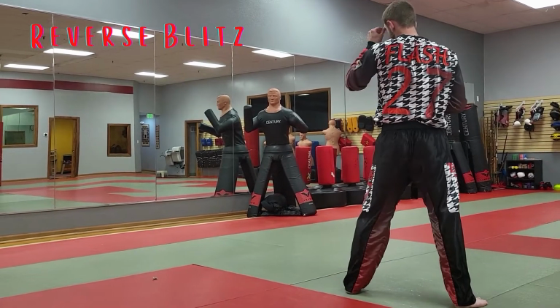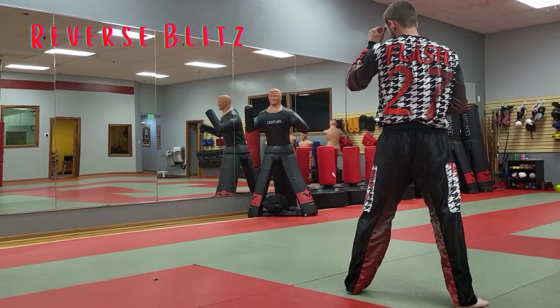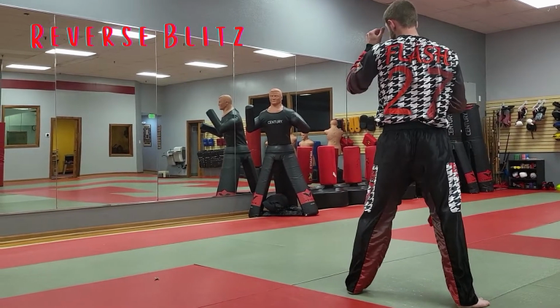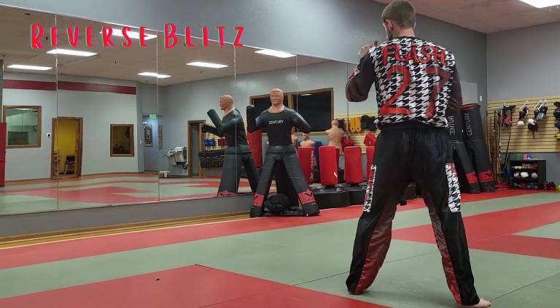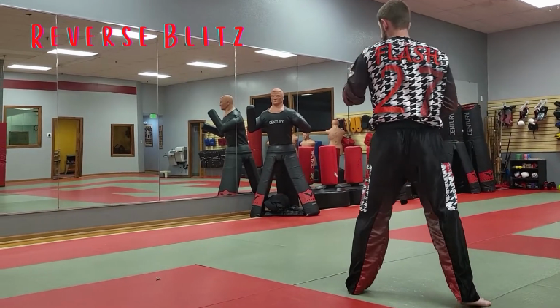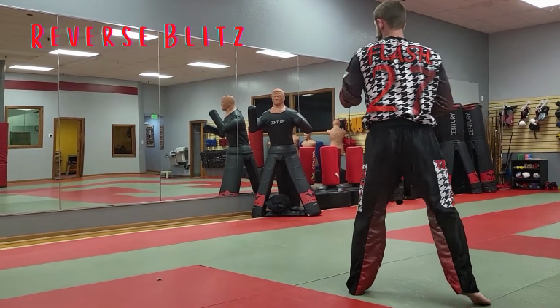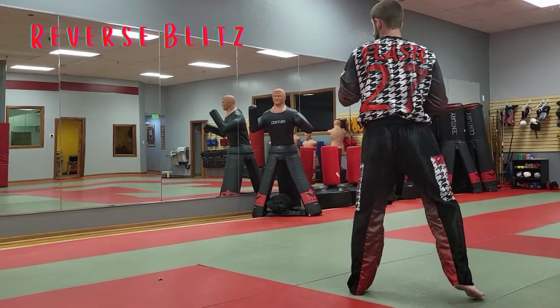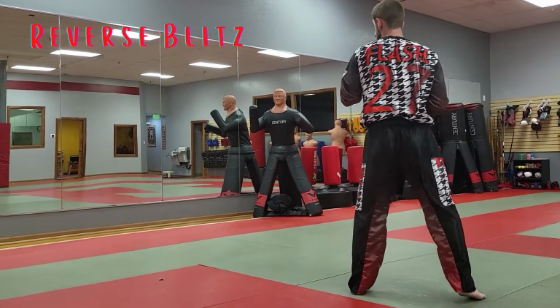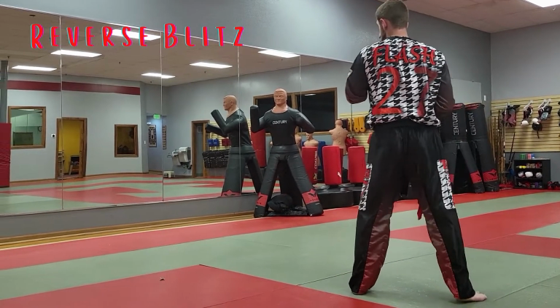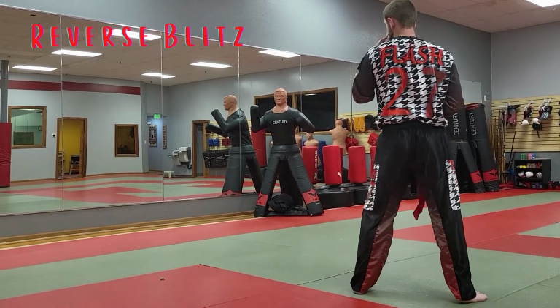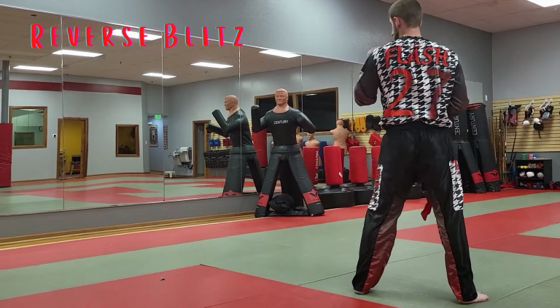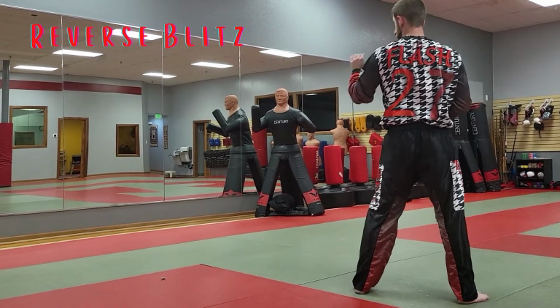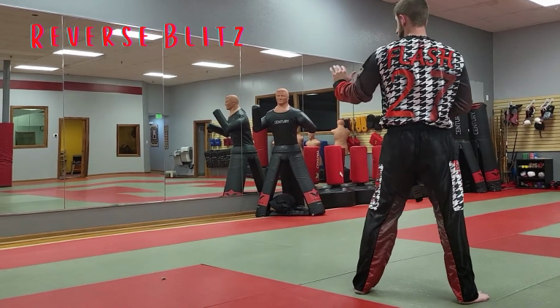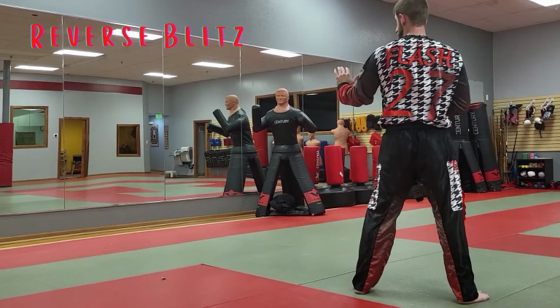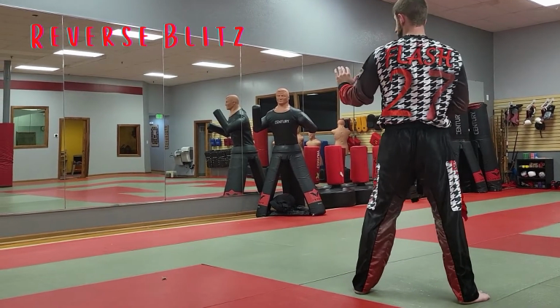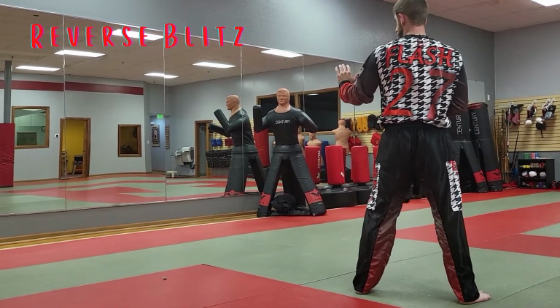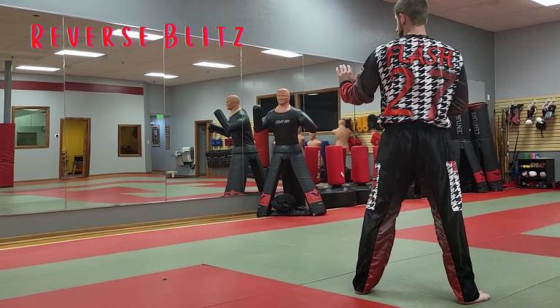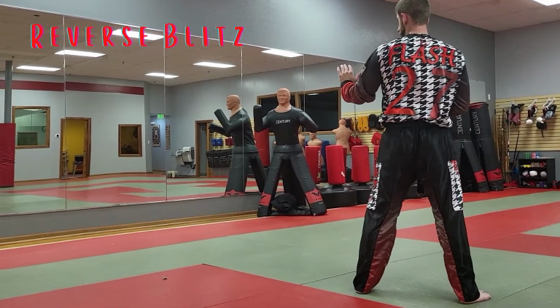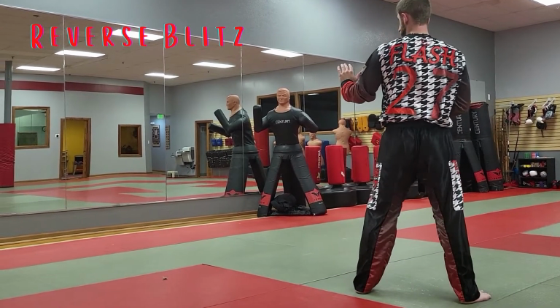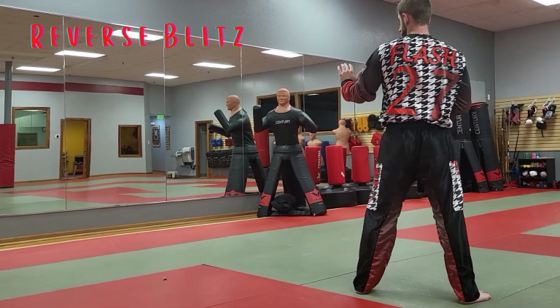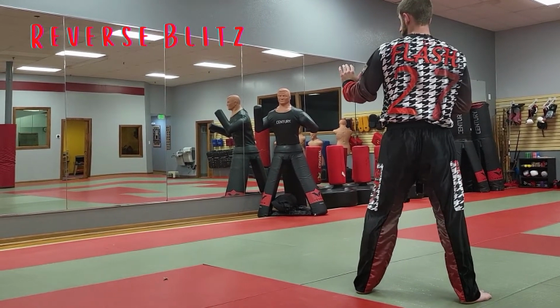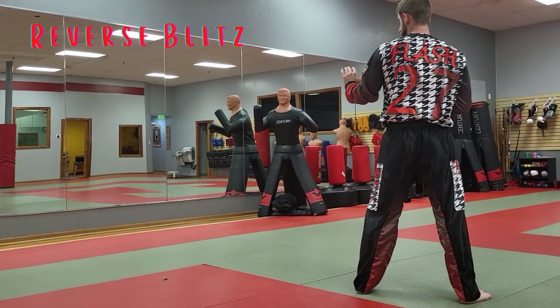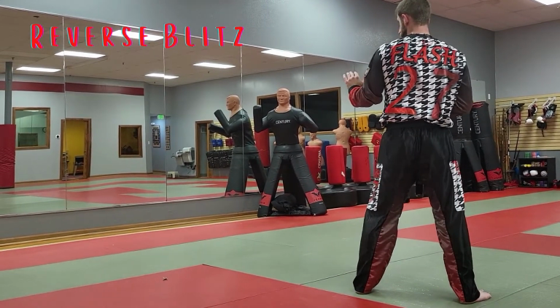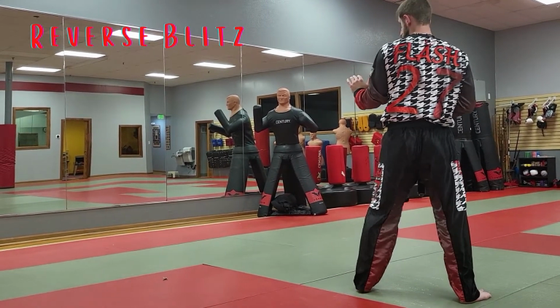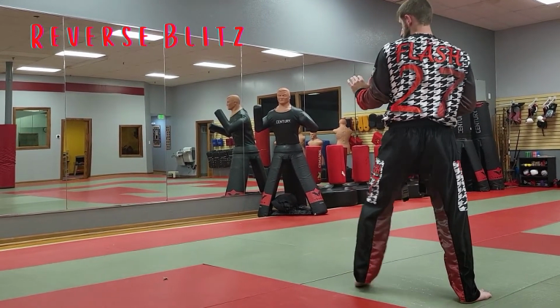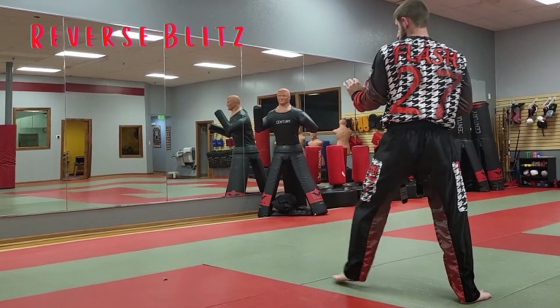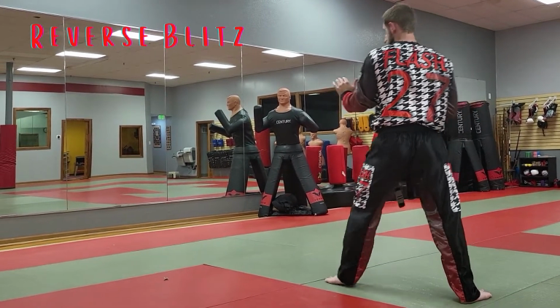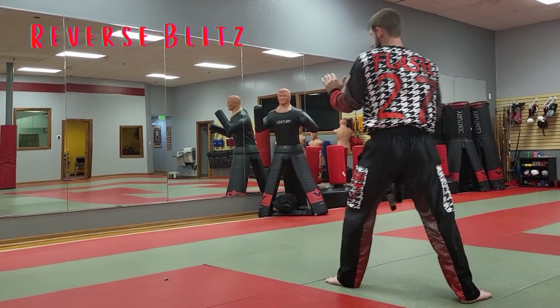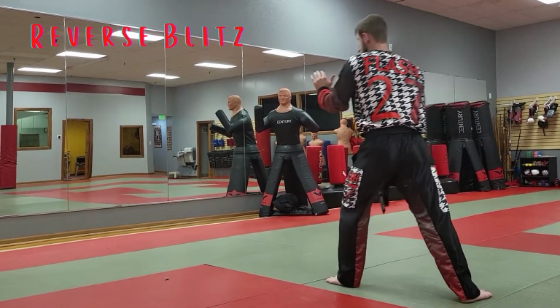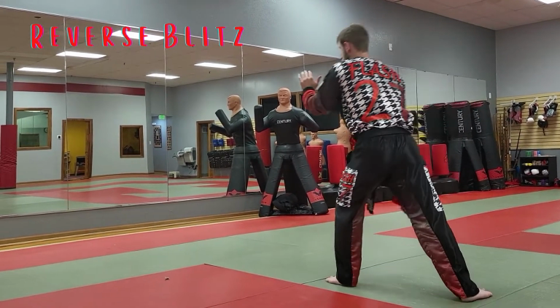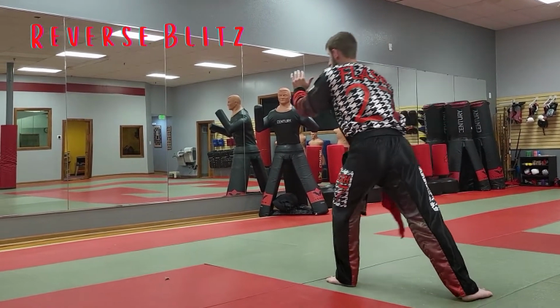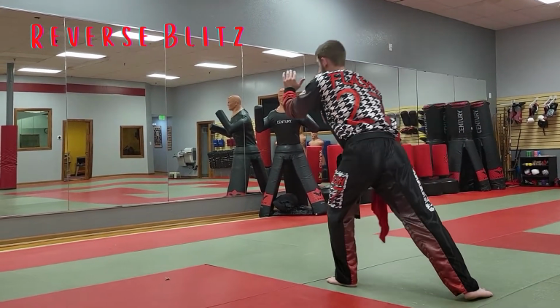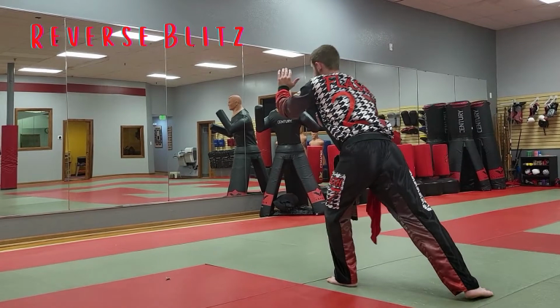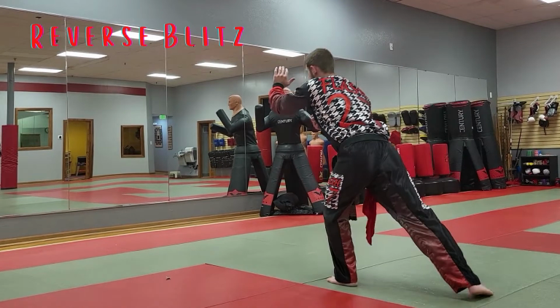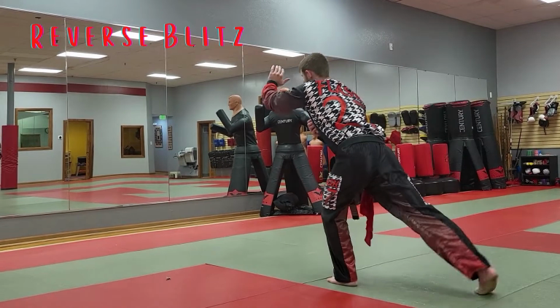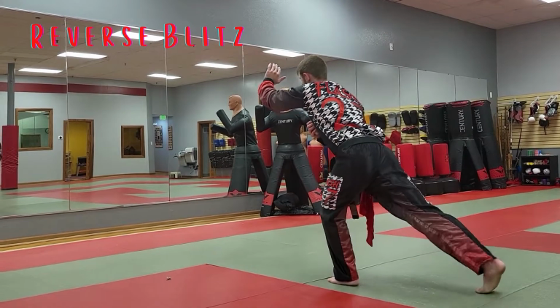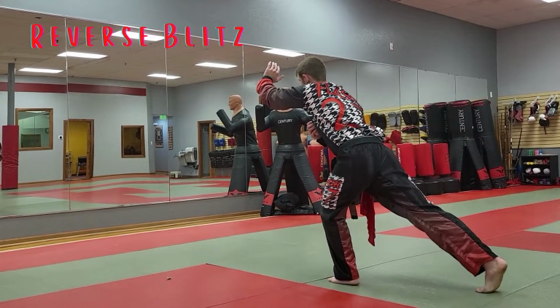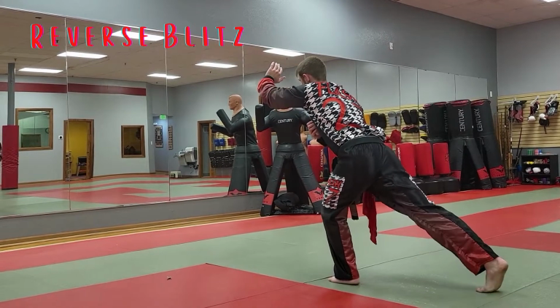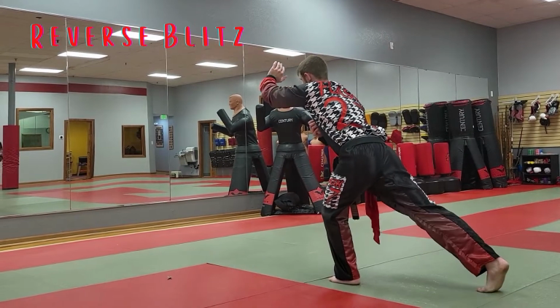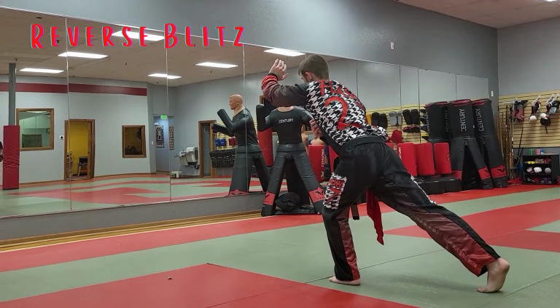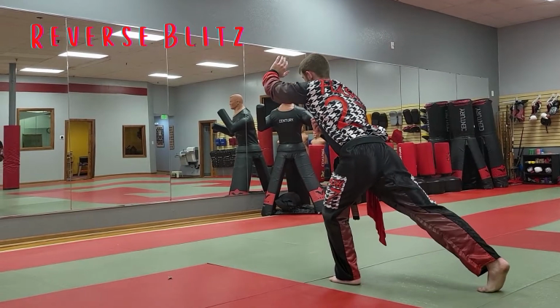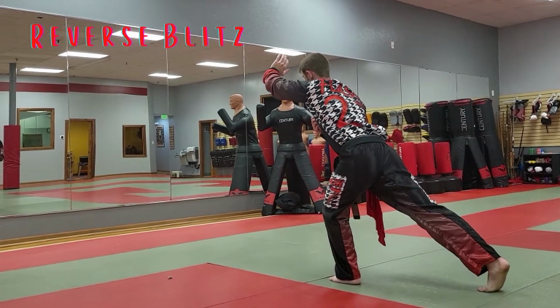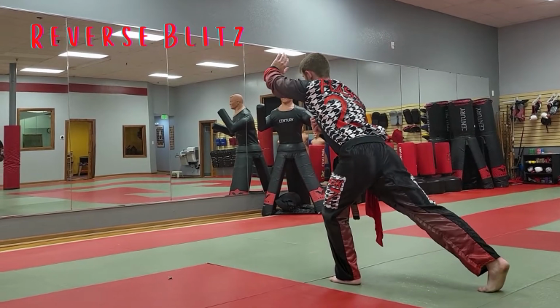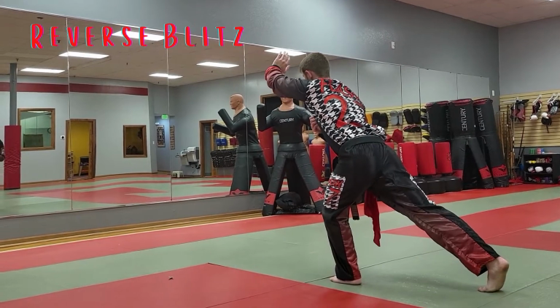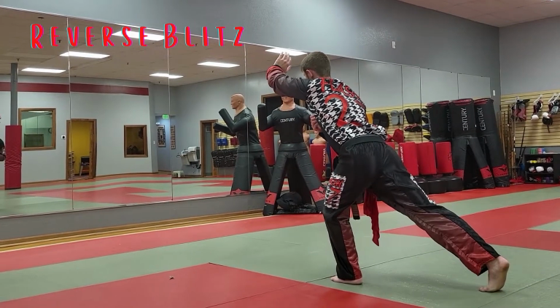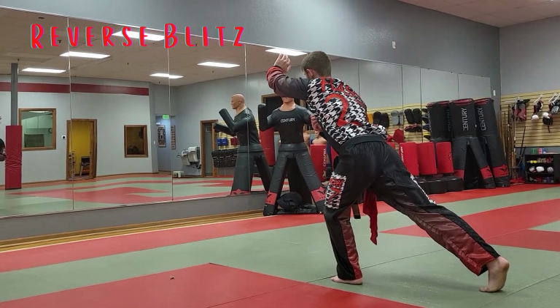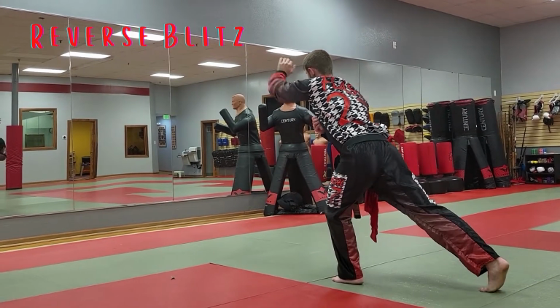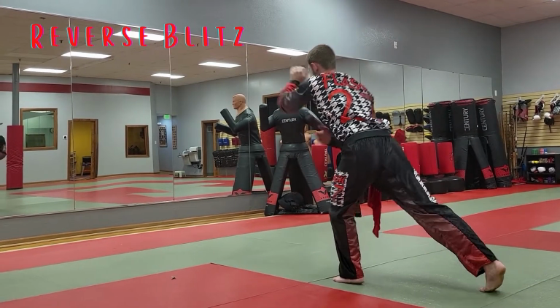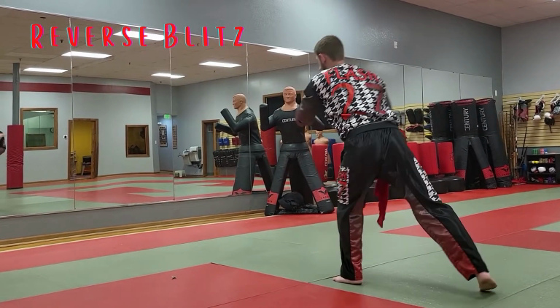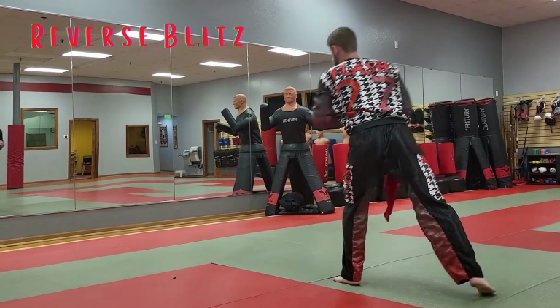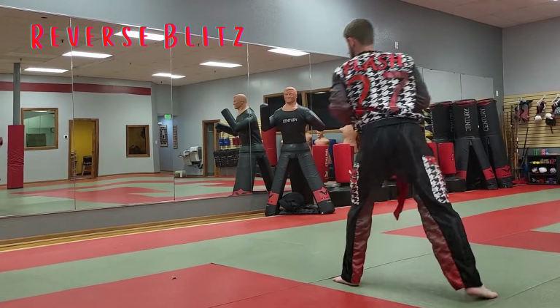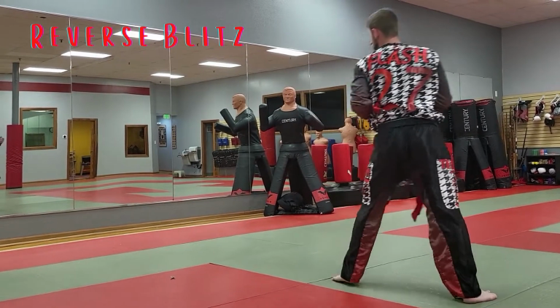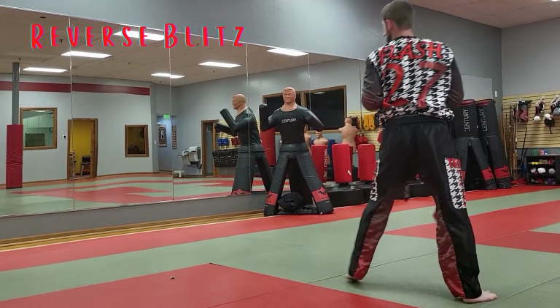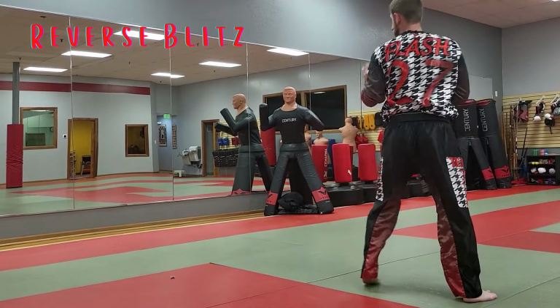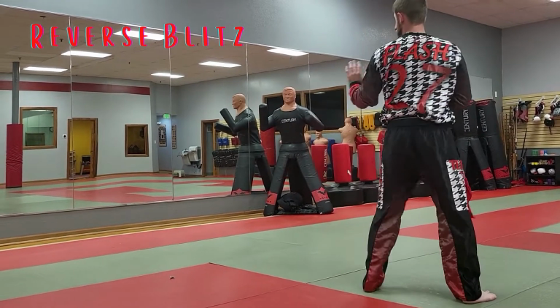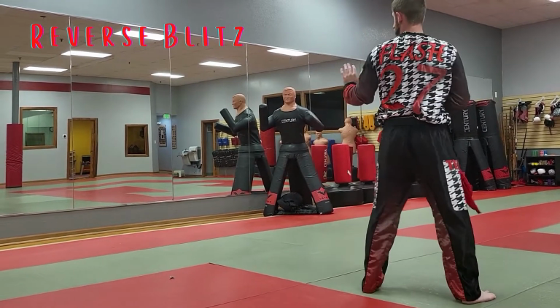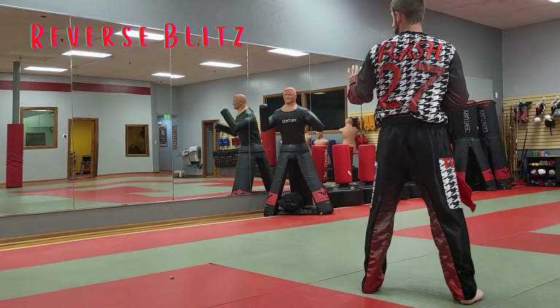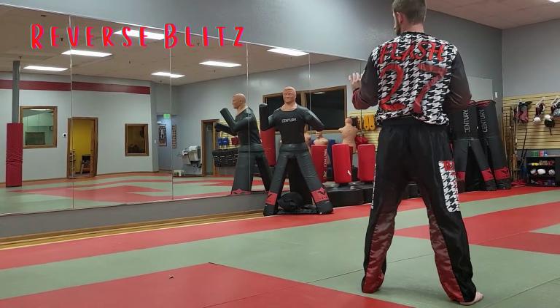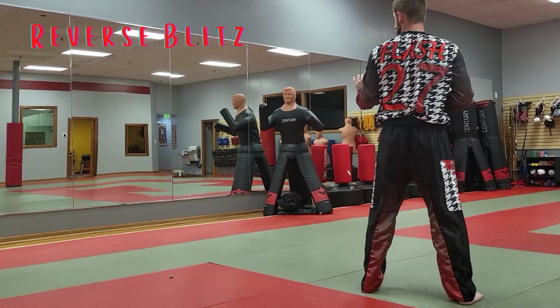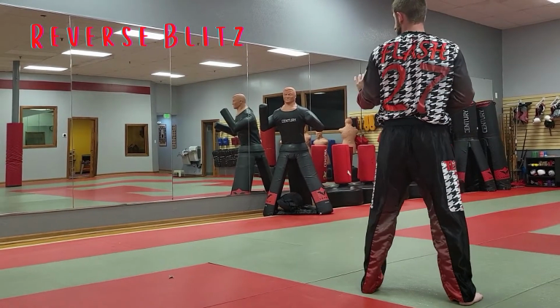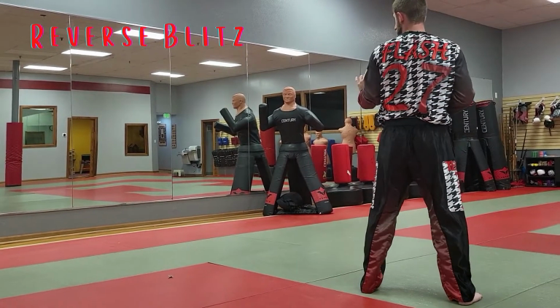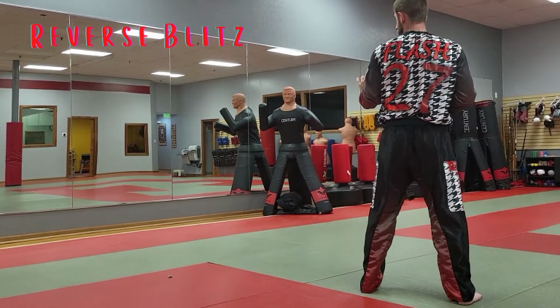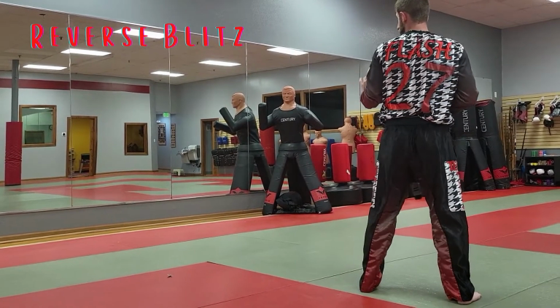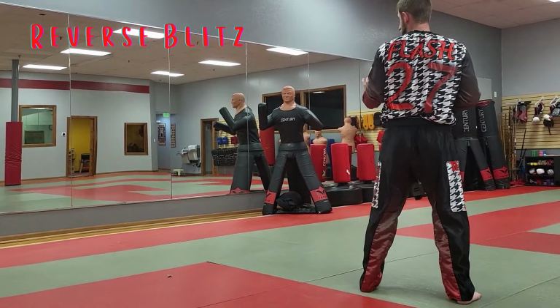Reverse splits. You're going to hit with the reverse. You're going to lean. Push out with your front leg first. Go back. Push out with your front leg.